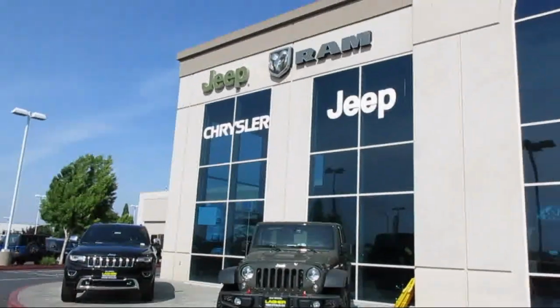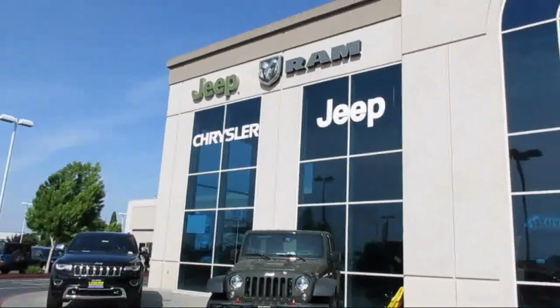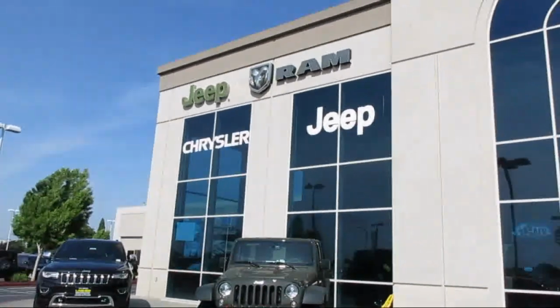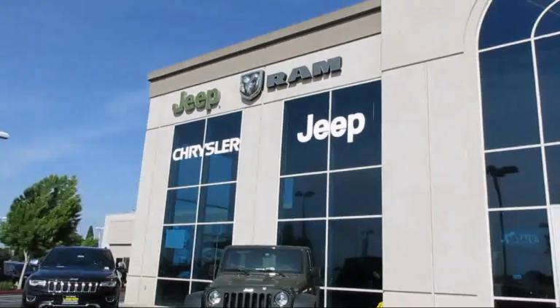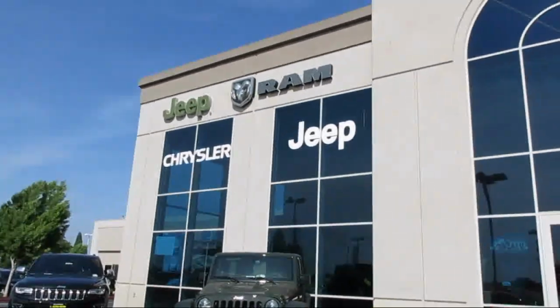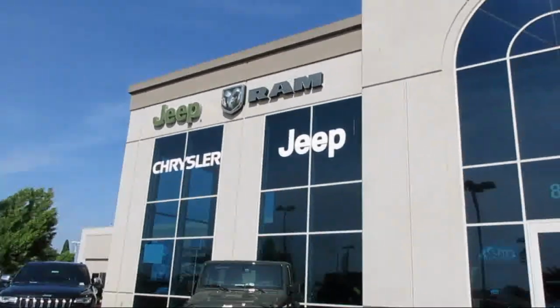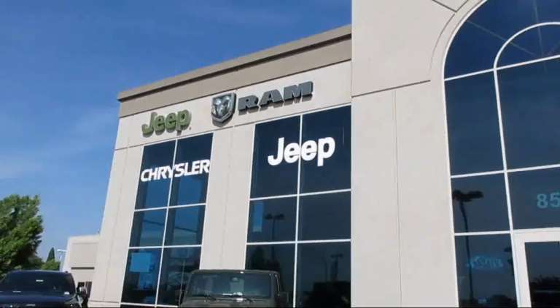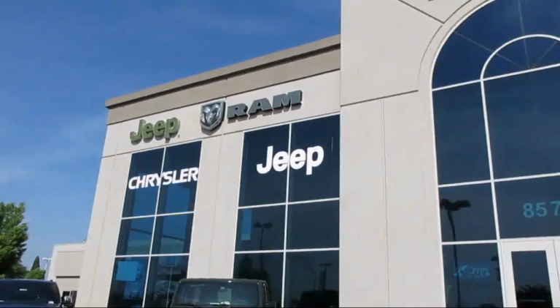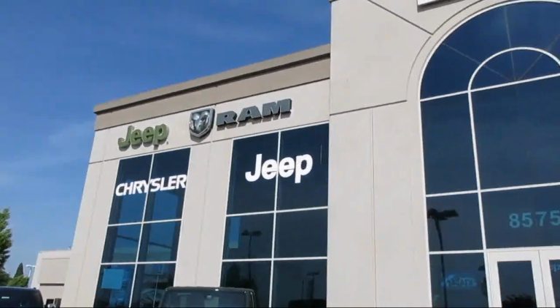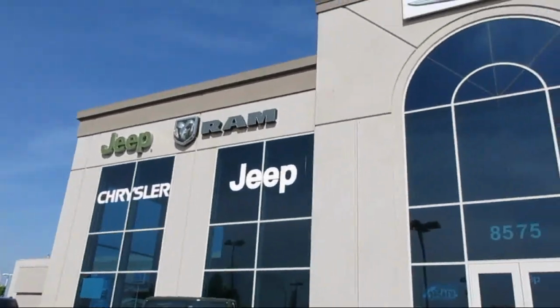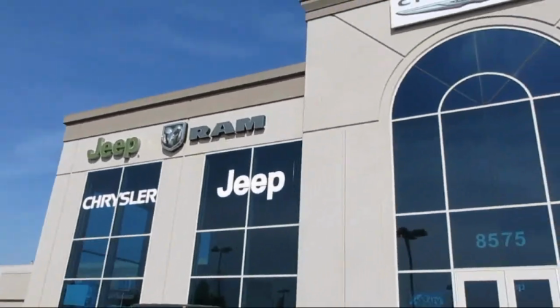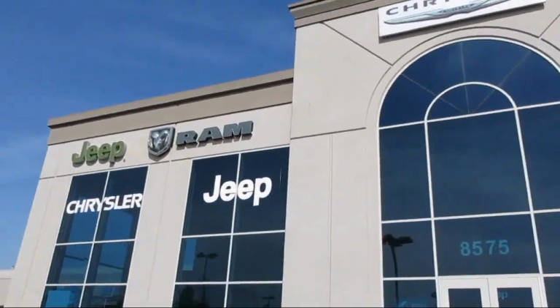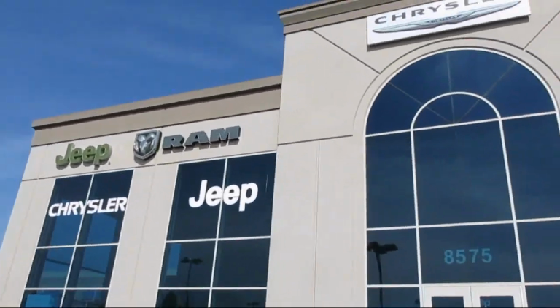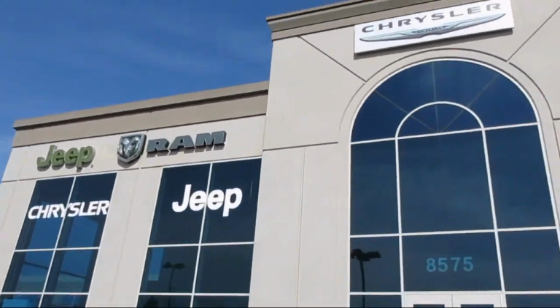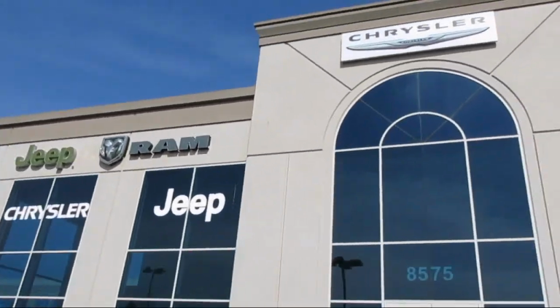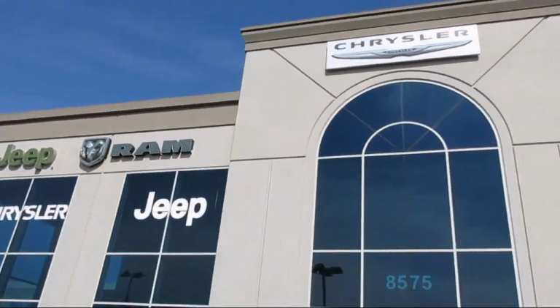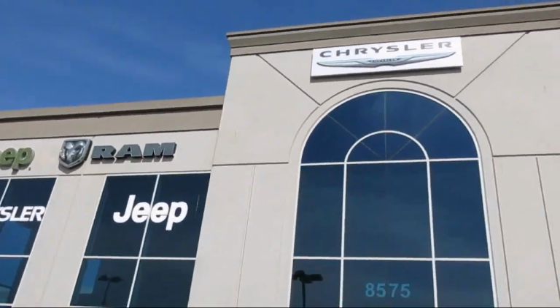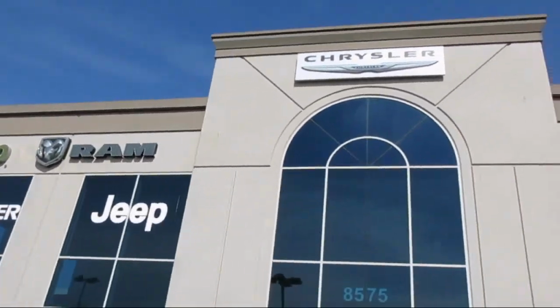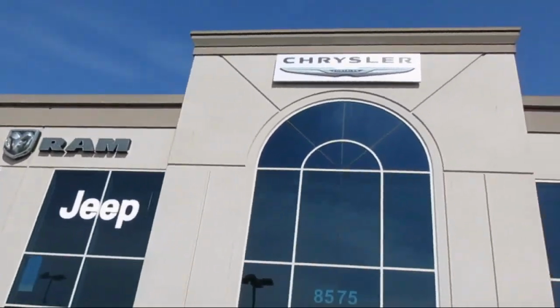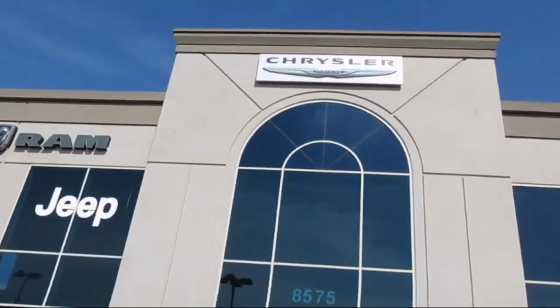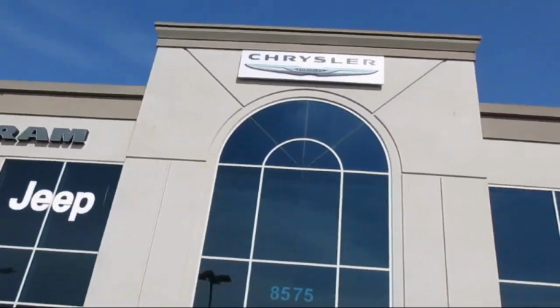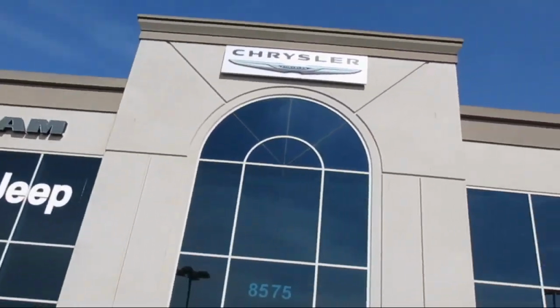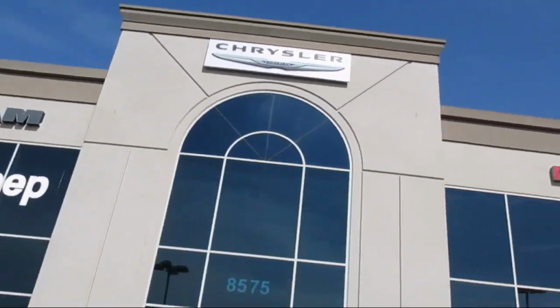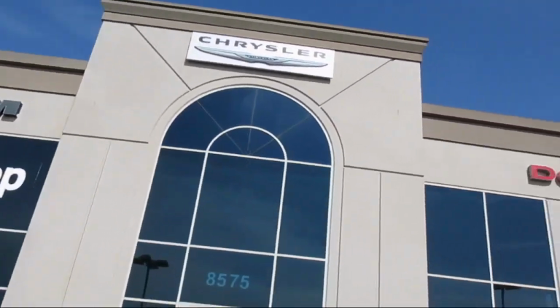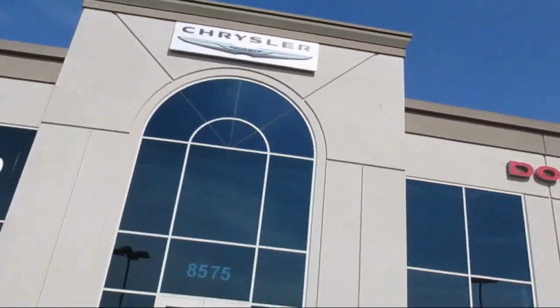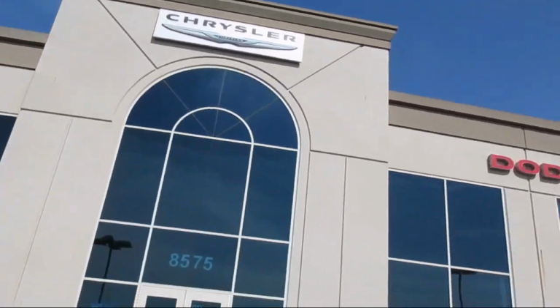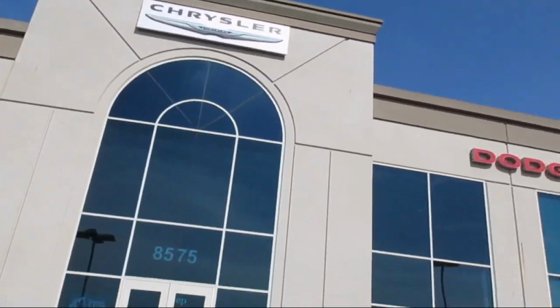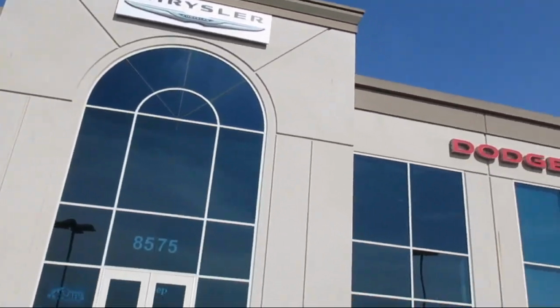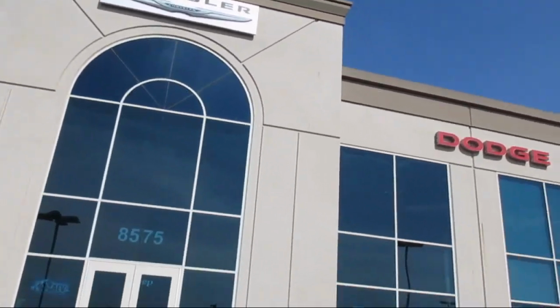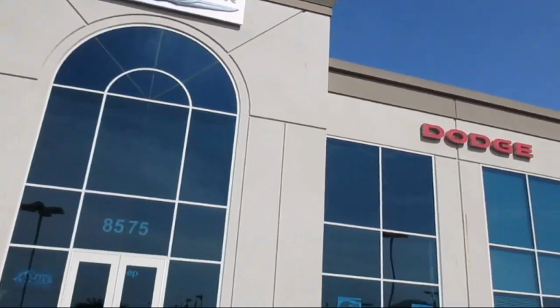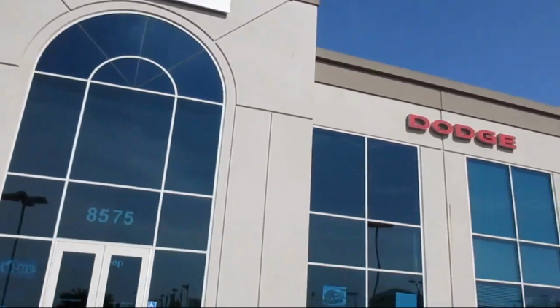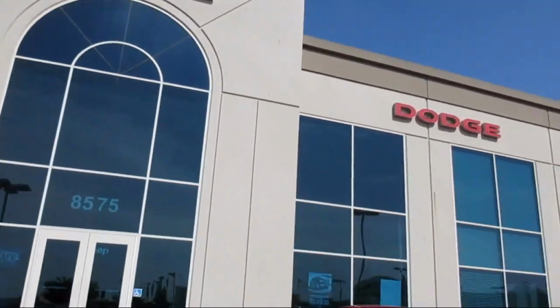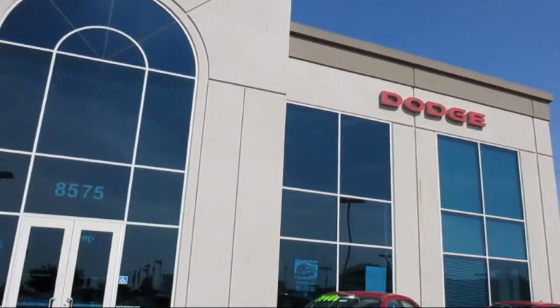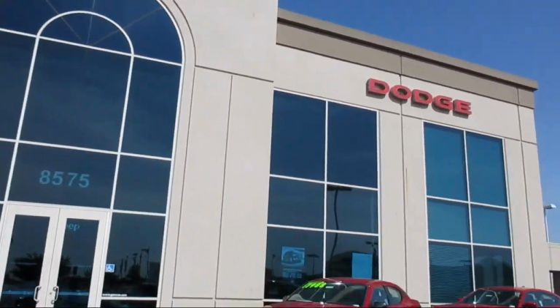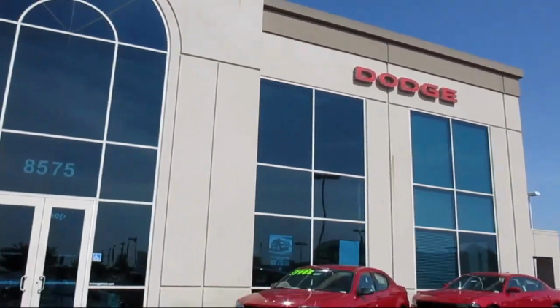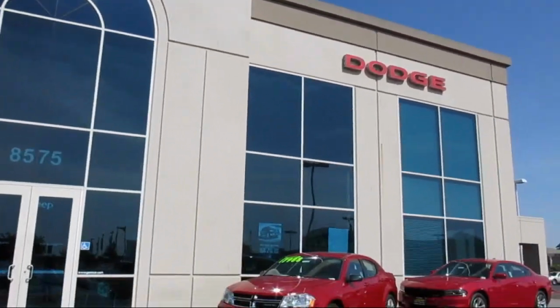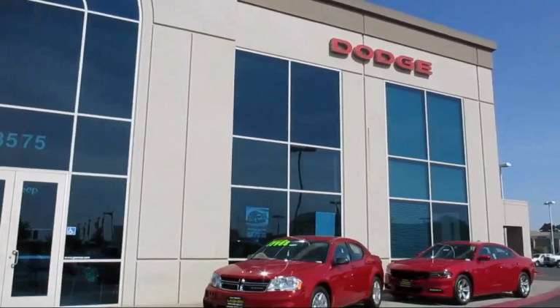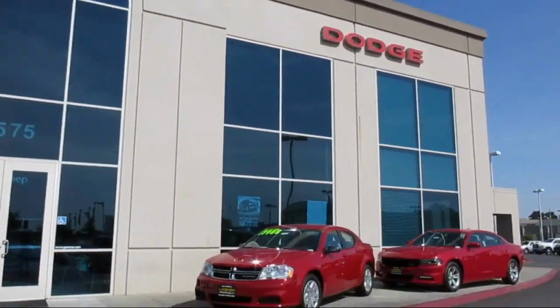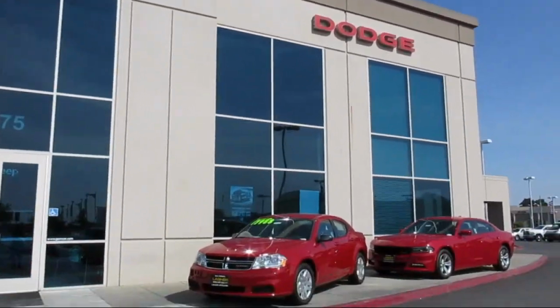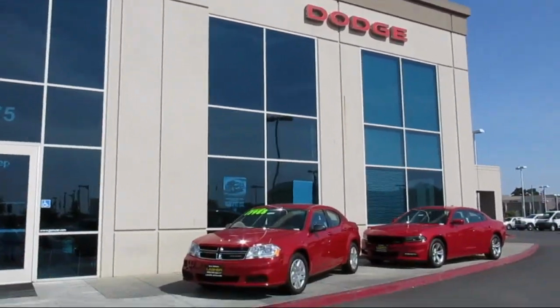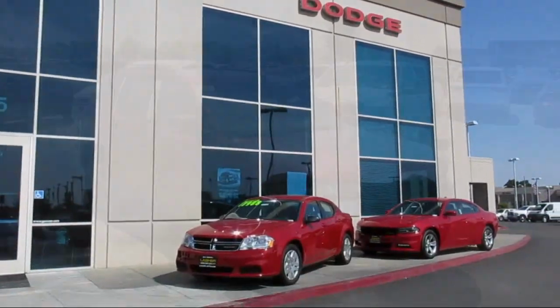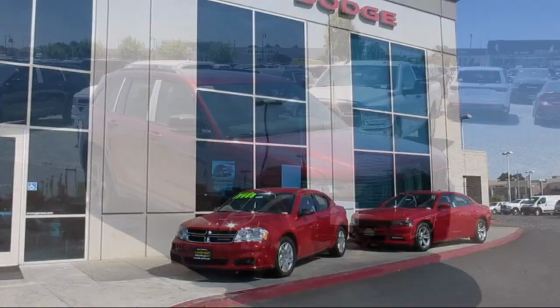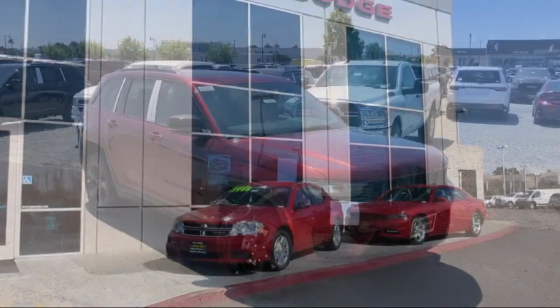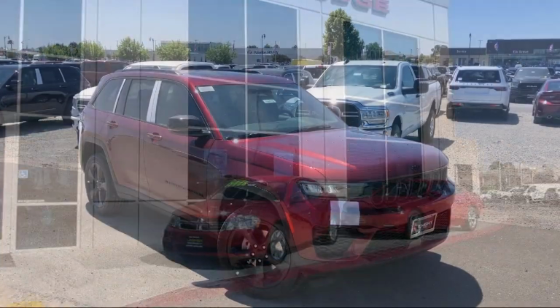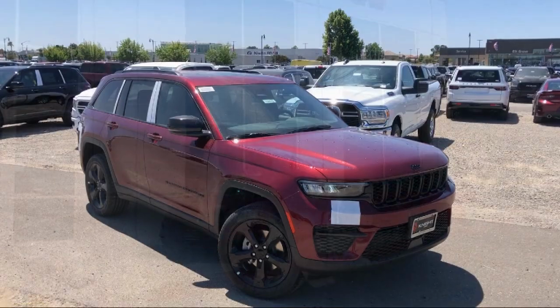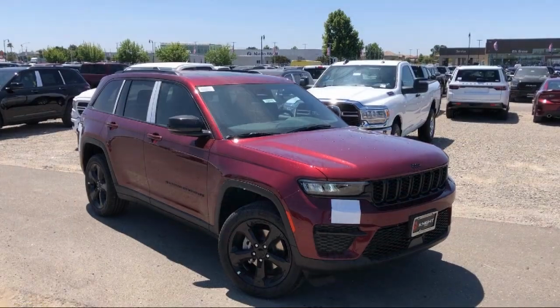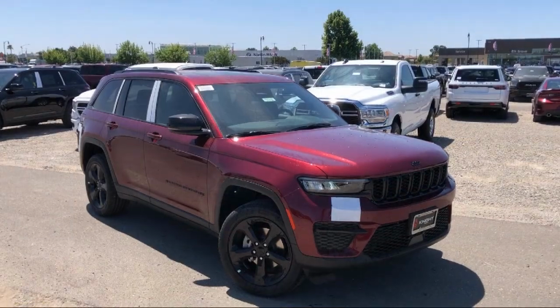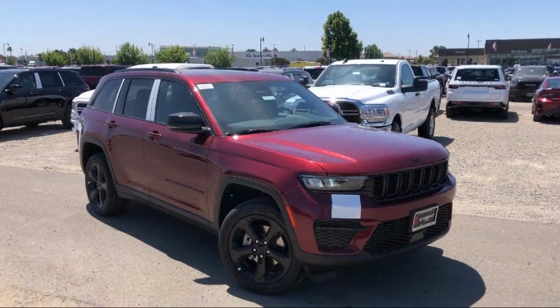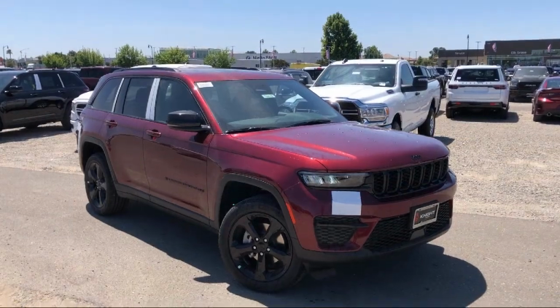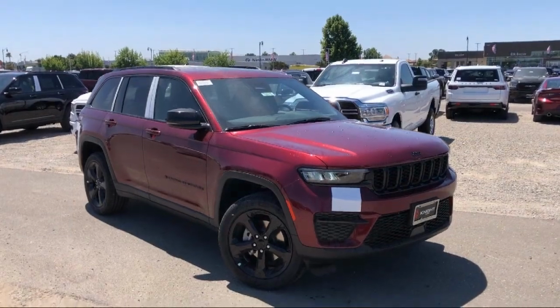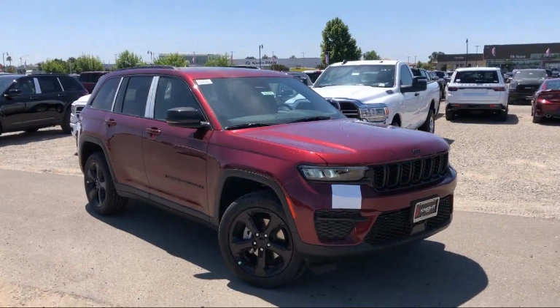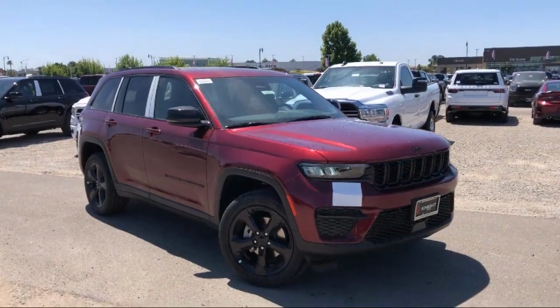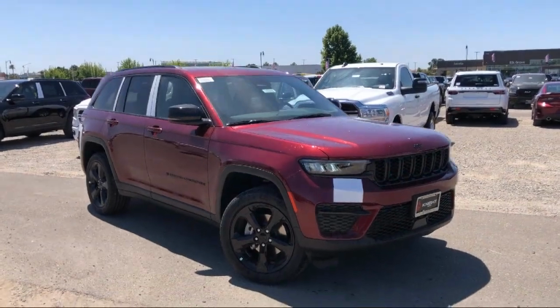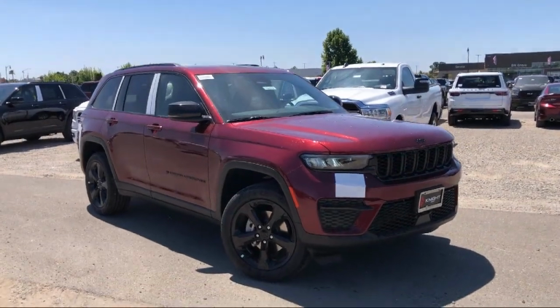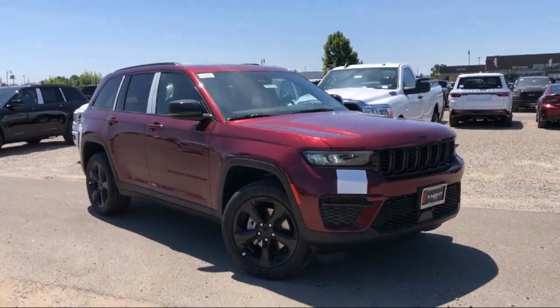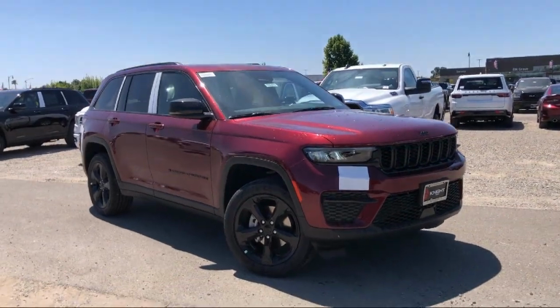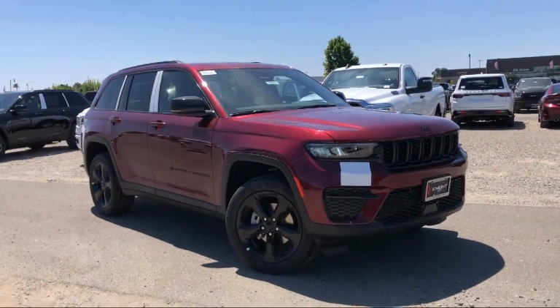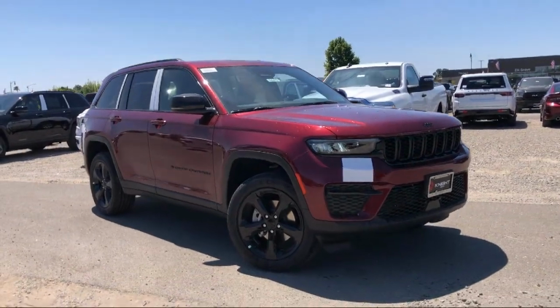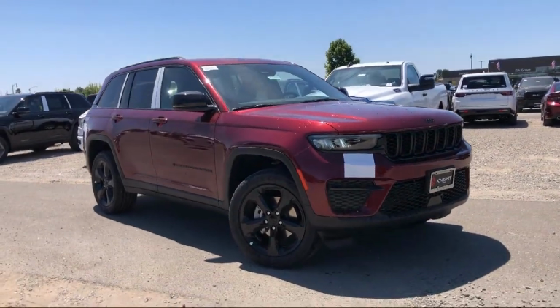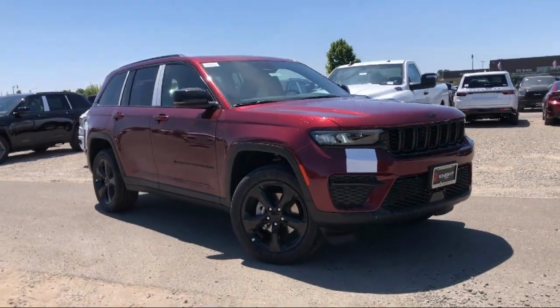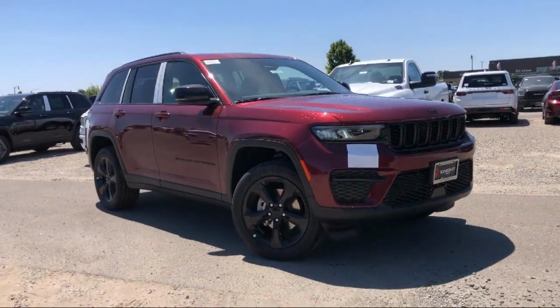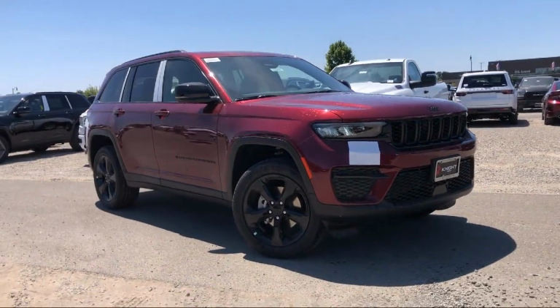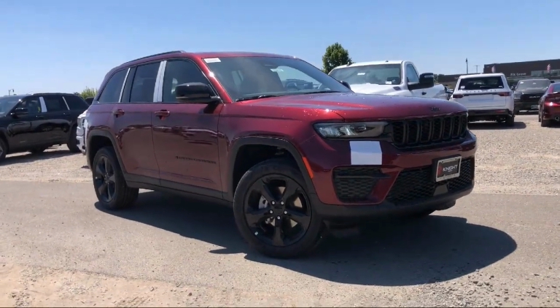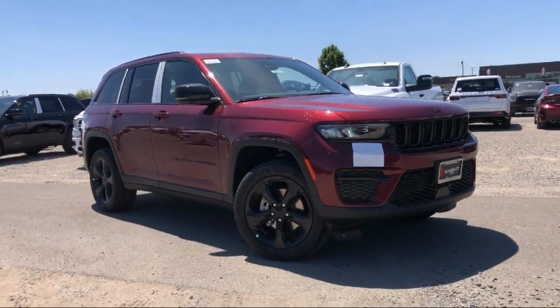Welcome to Elk Grove Dodge Chrysler Jeep Ram. Here's a look at another one of our great vehicles from our huge selection.